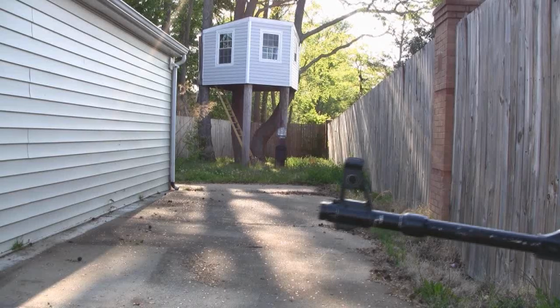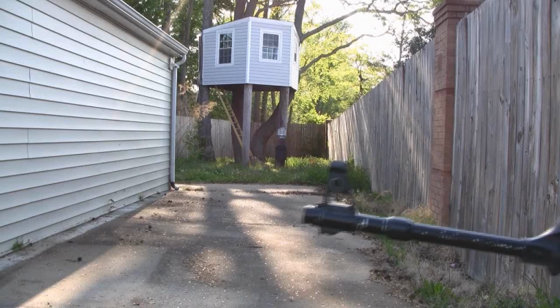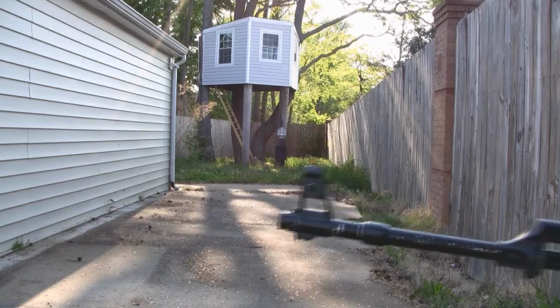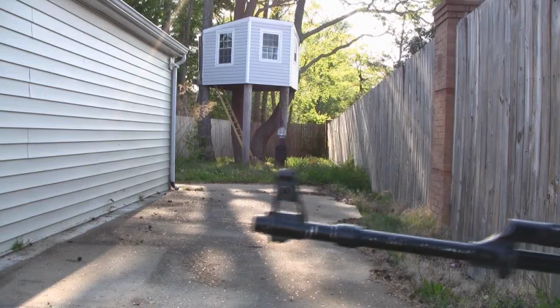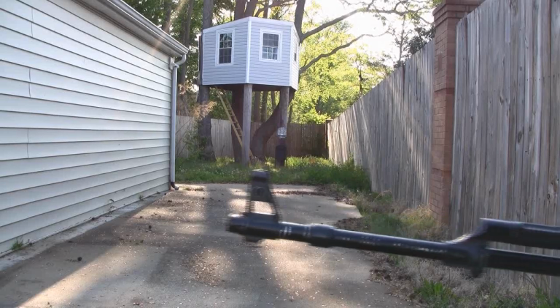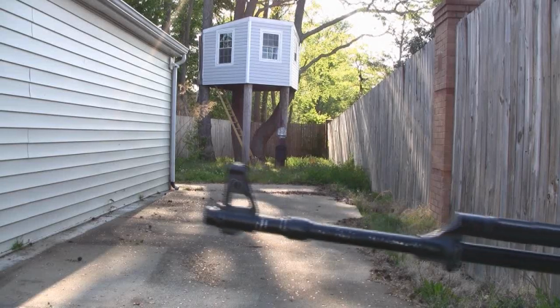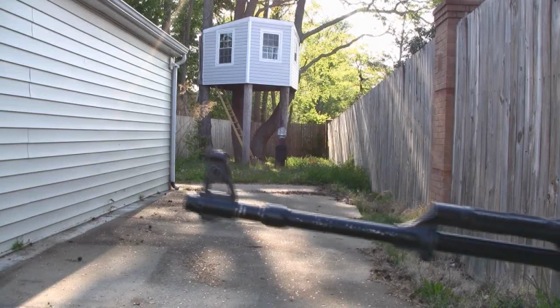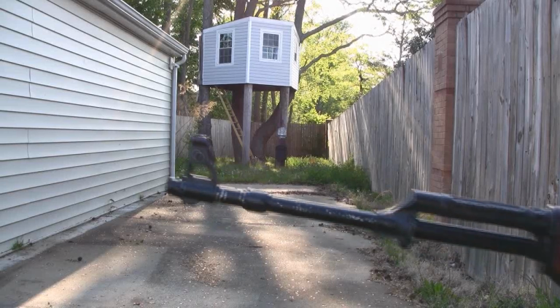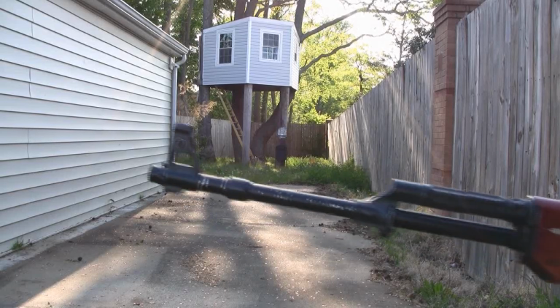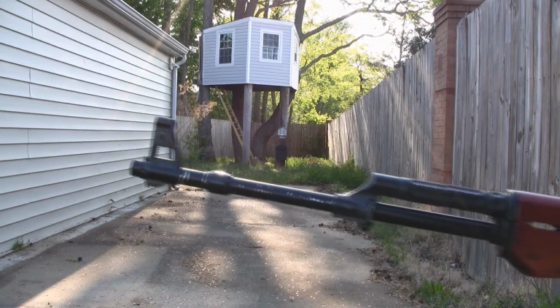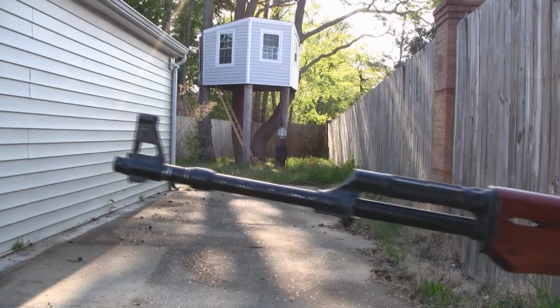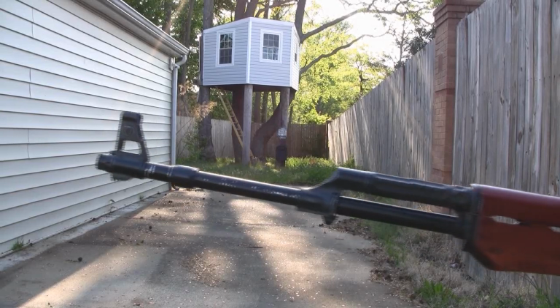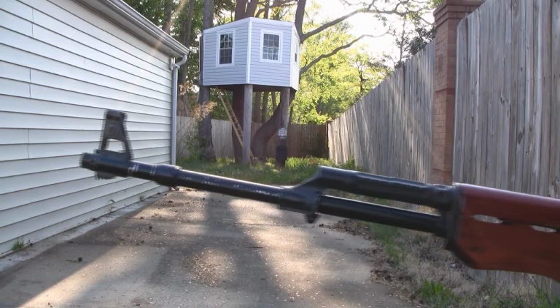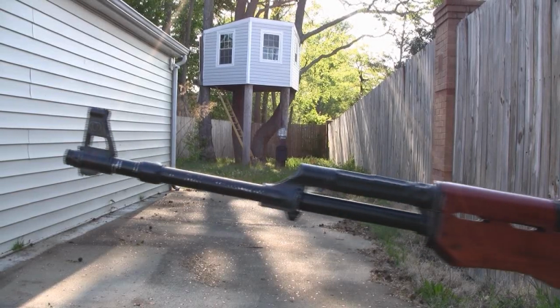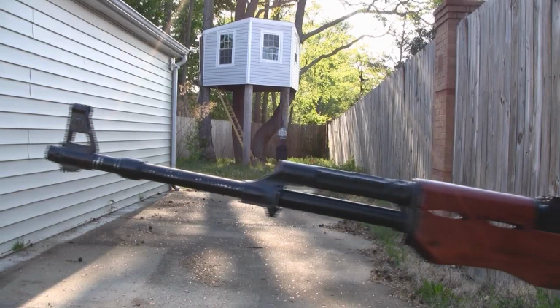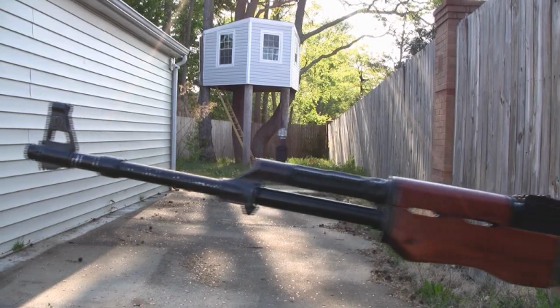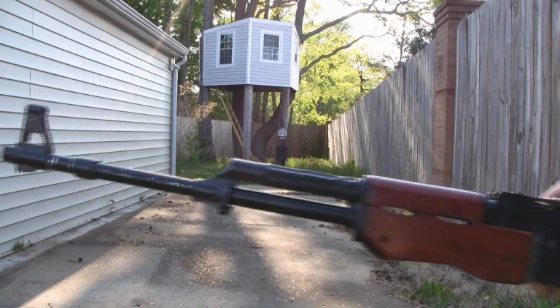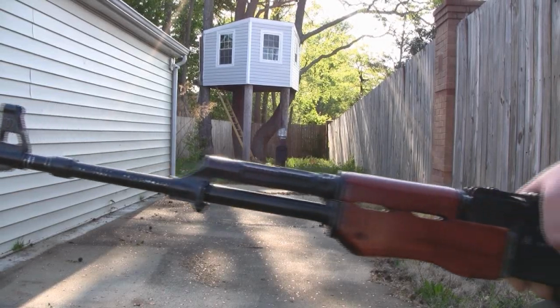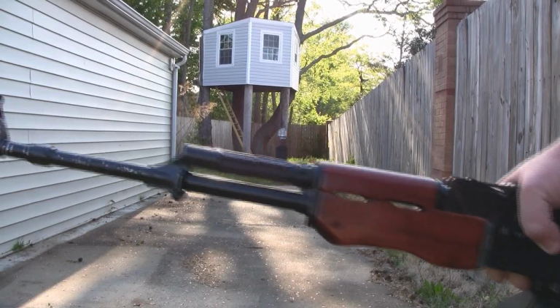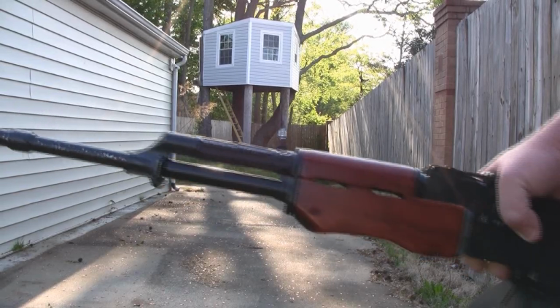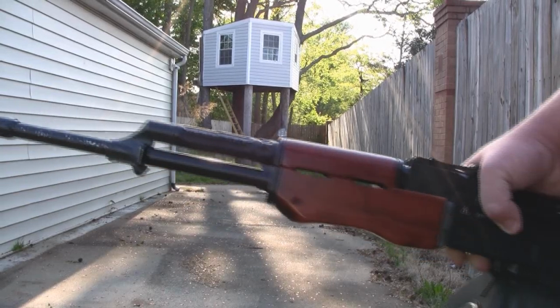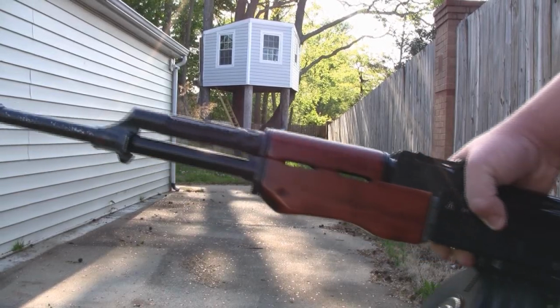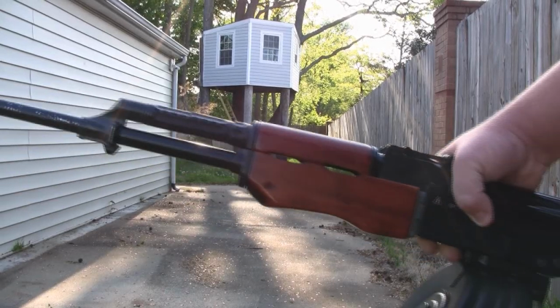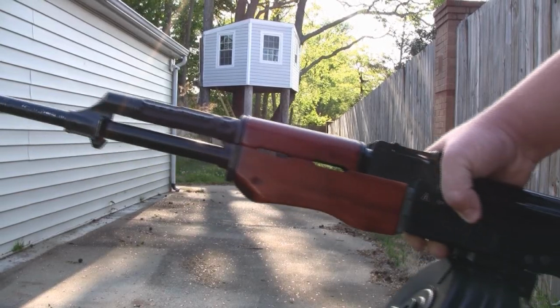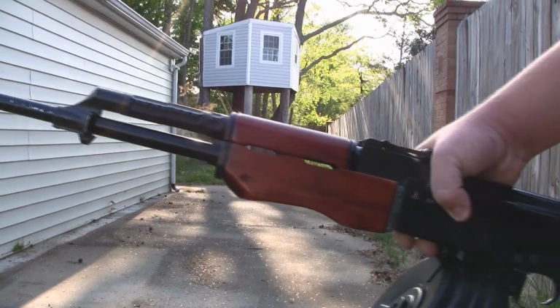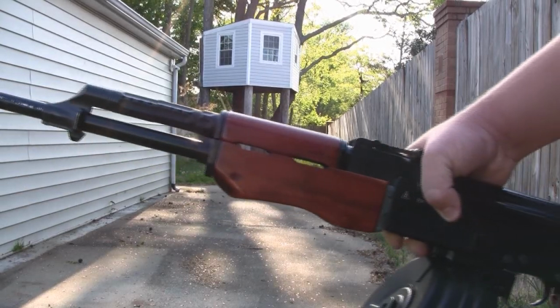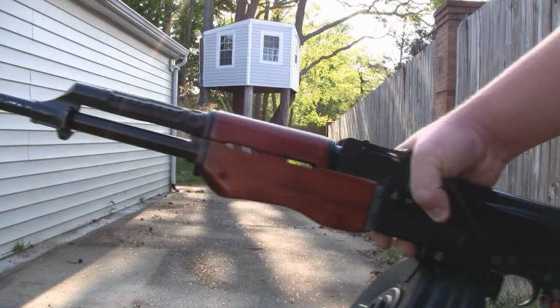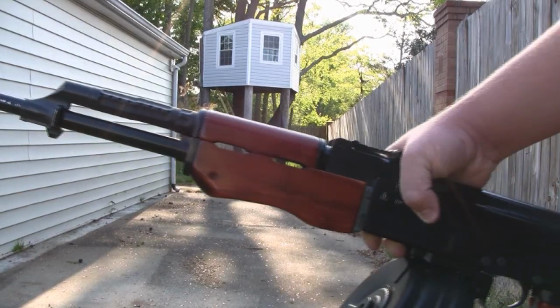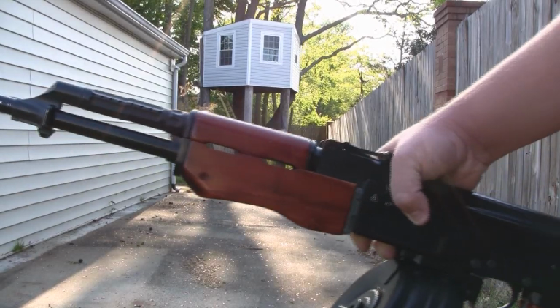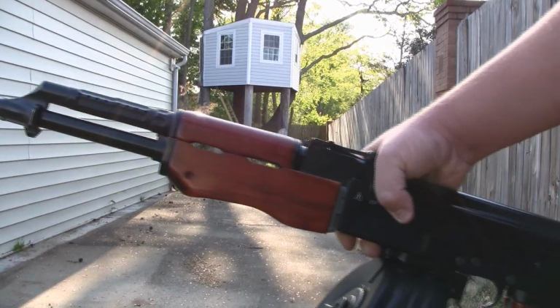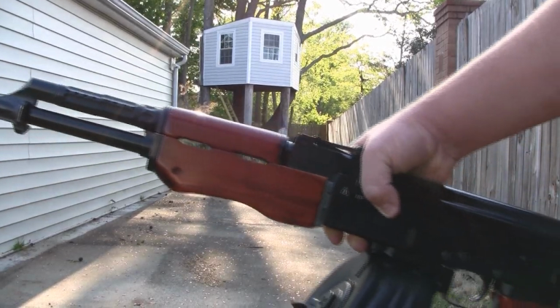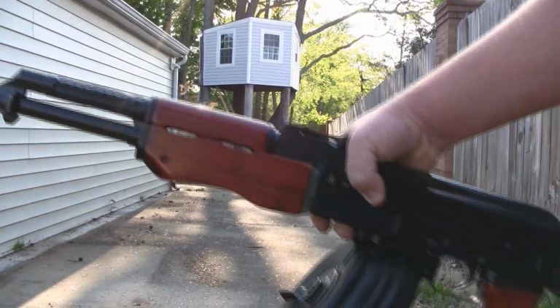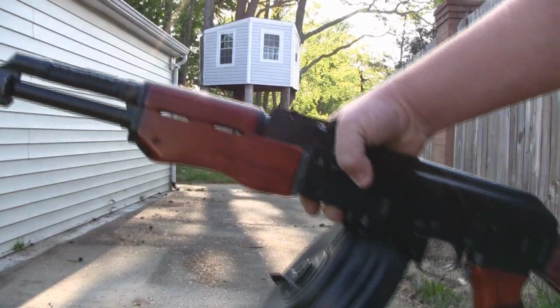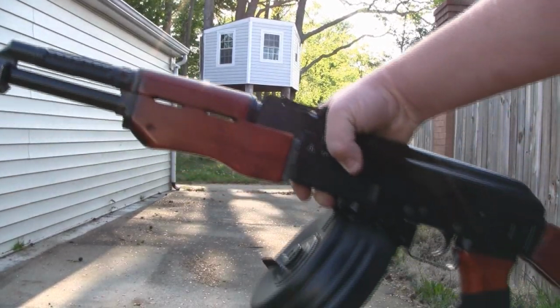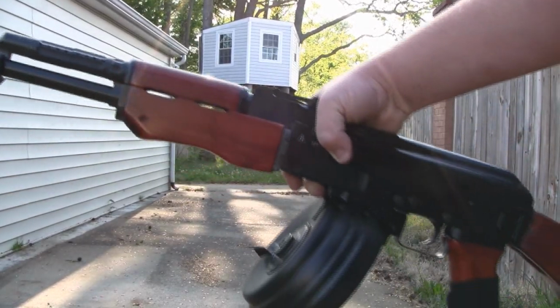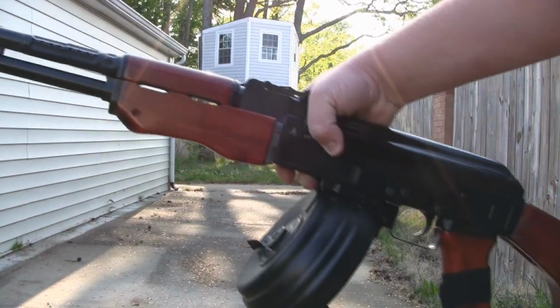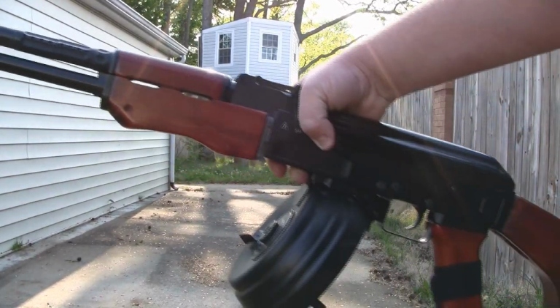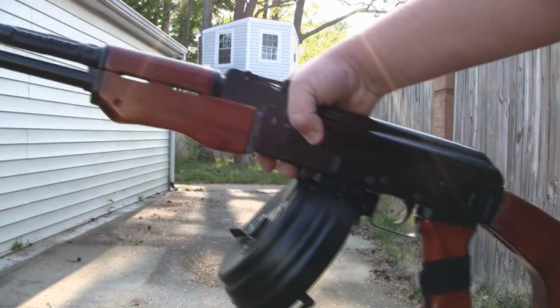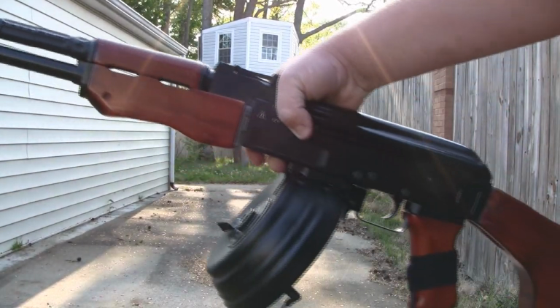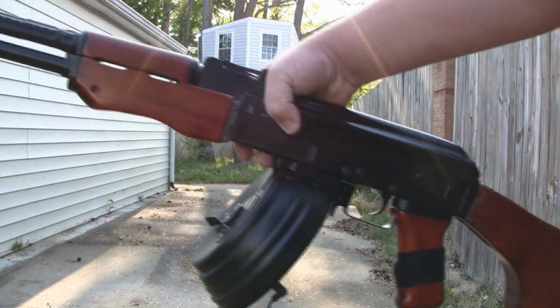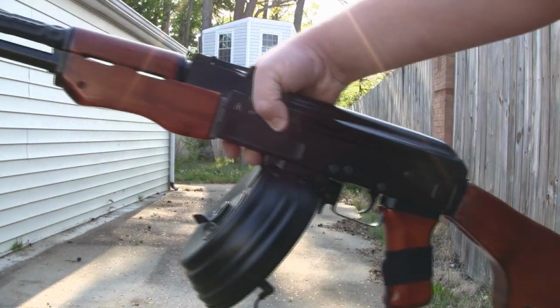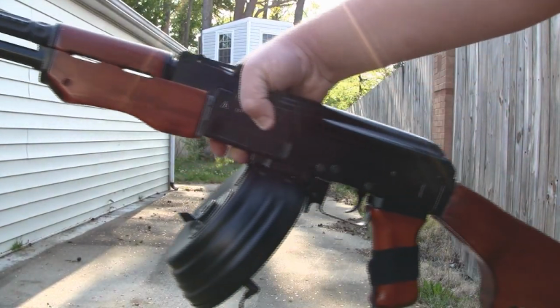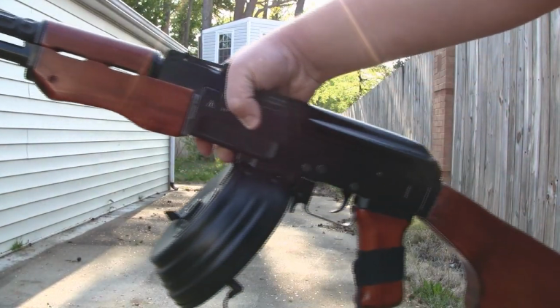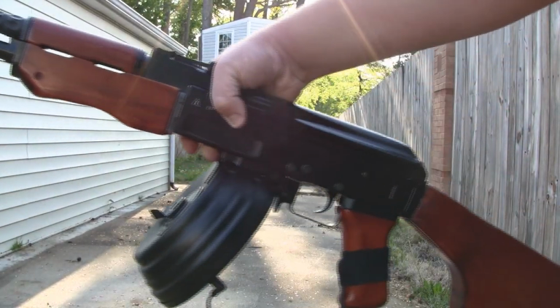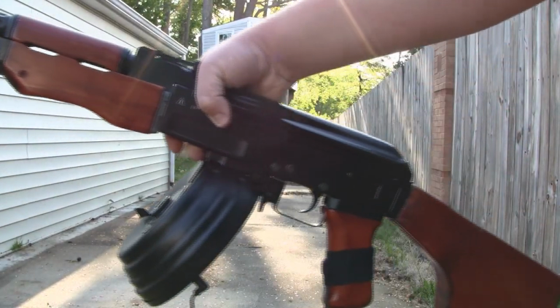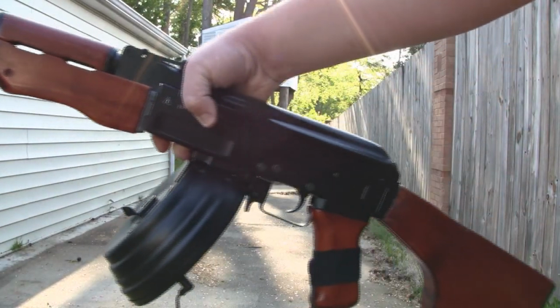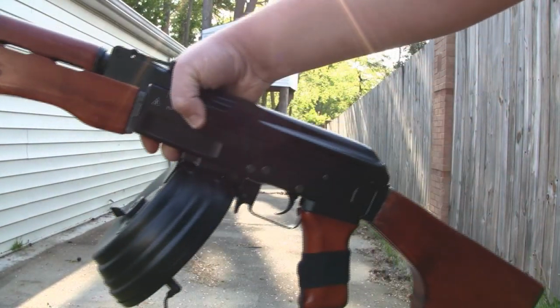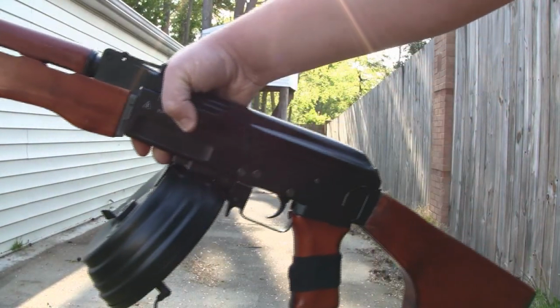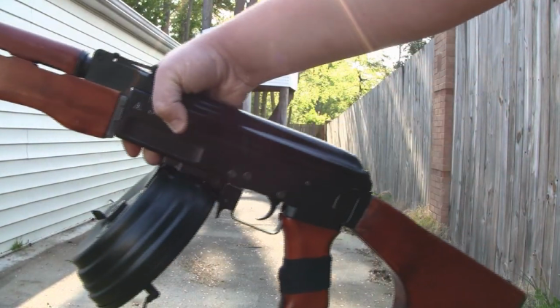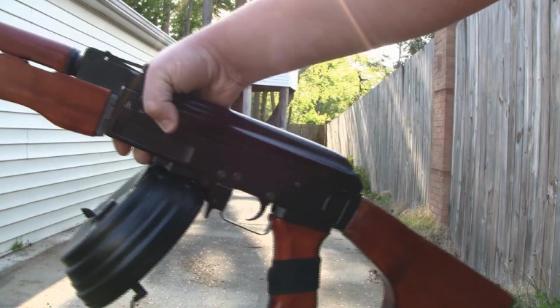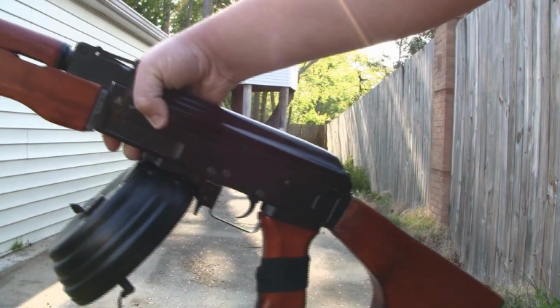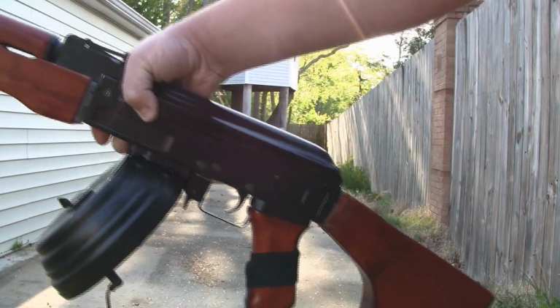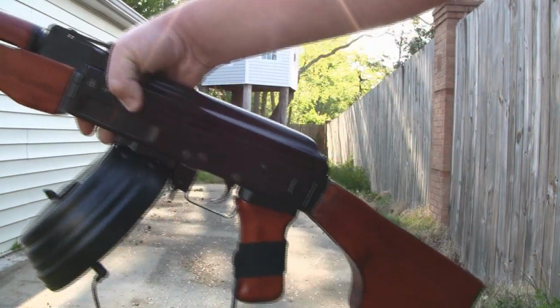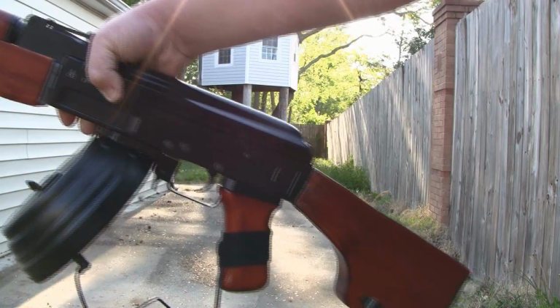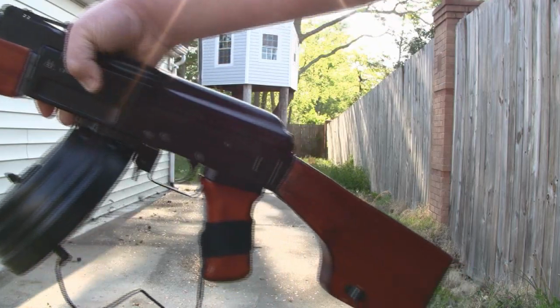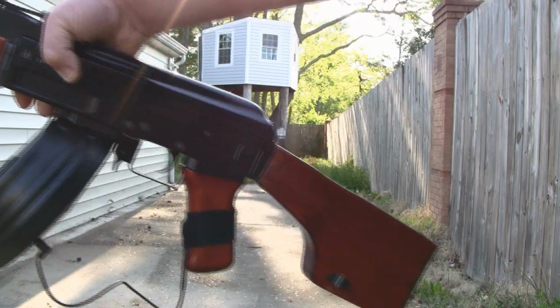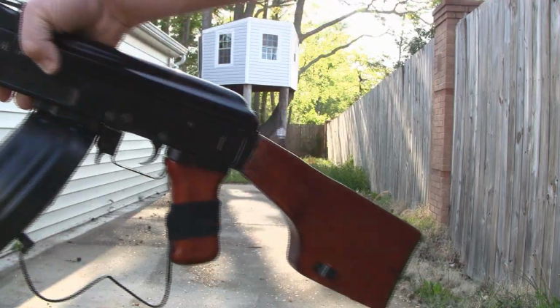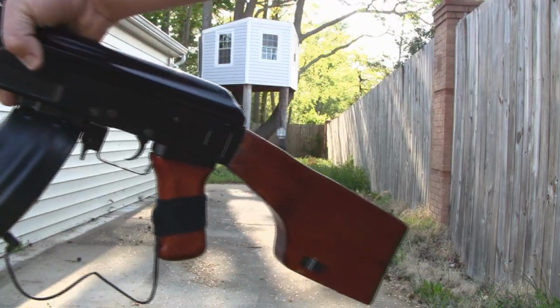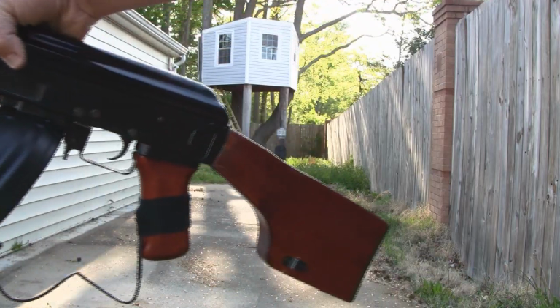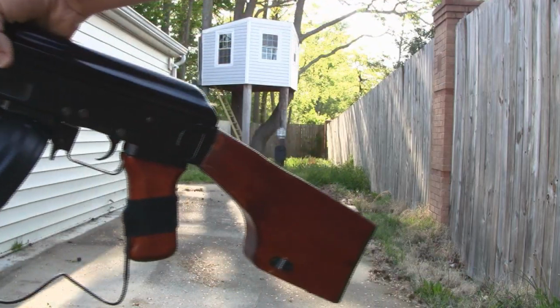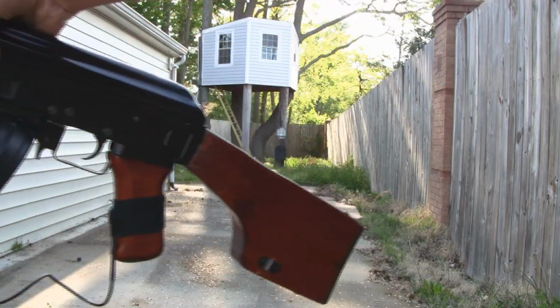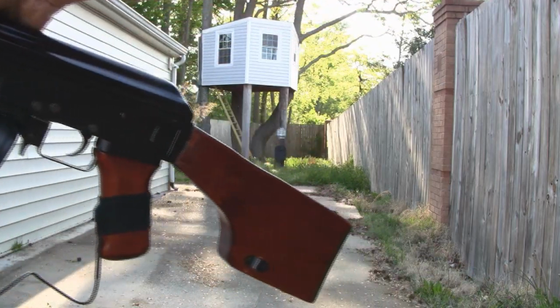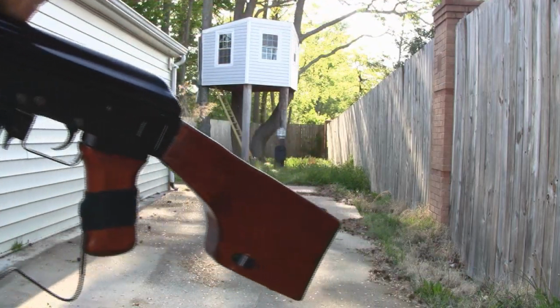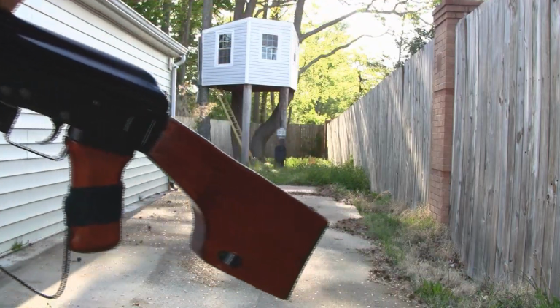Hi, this is Whatcha Lookin' At. Today we got the accuracy test of my custom SEMA CM028RPK. Hope you enjoy the video.